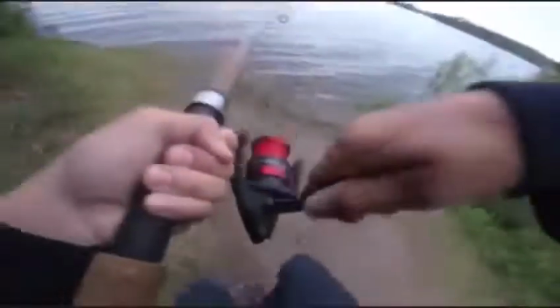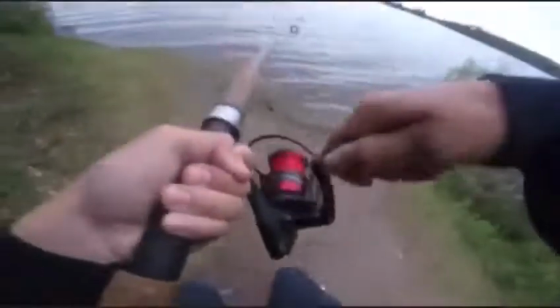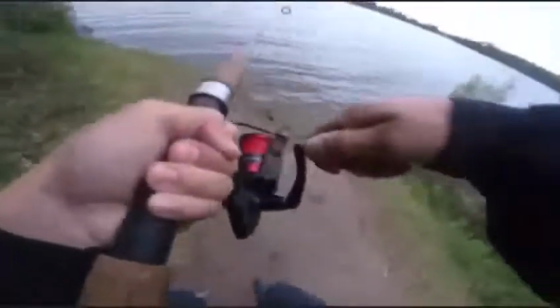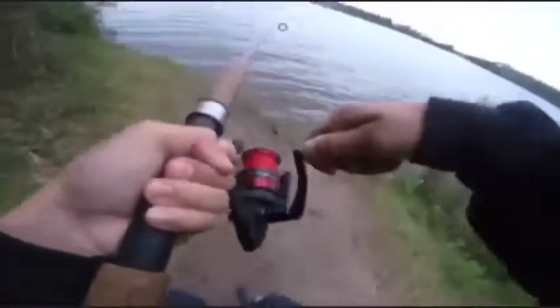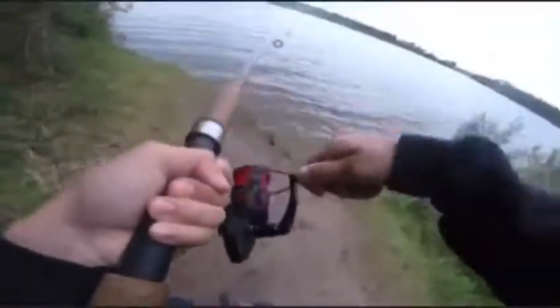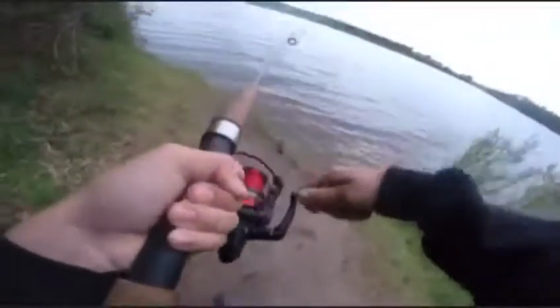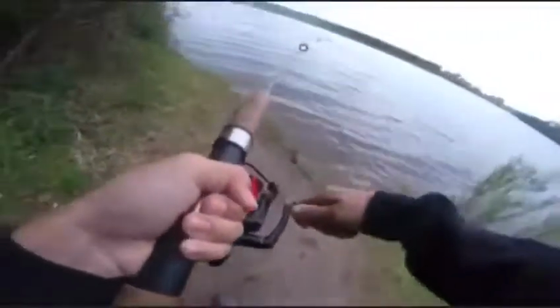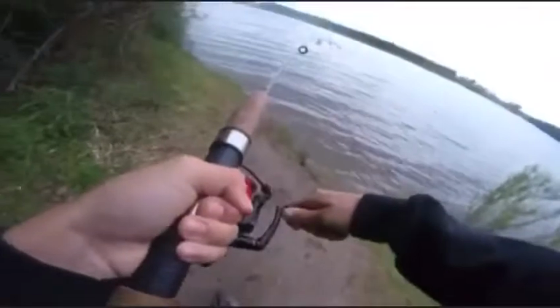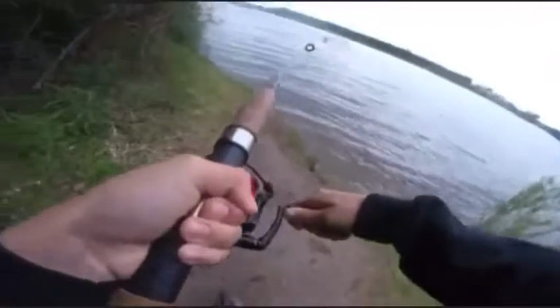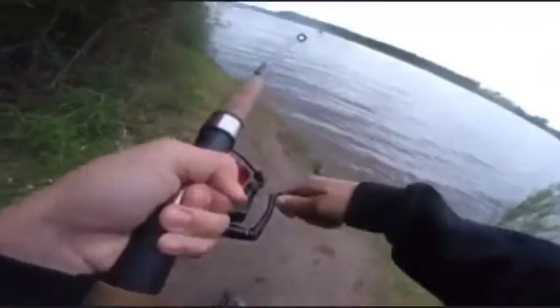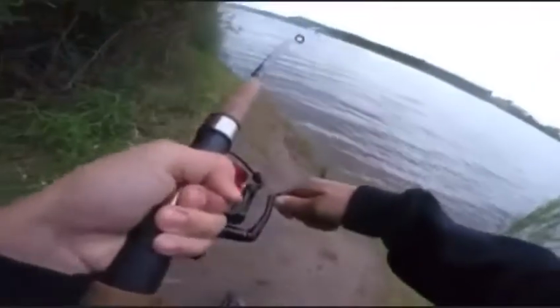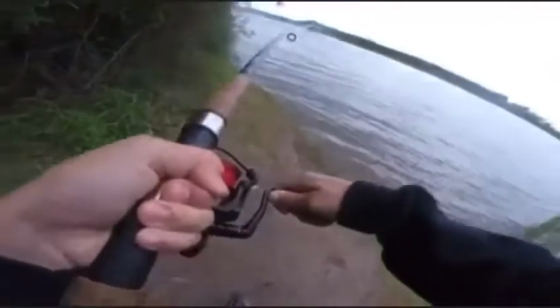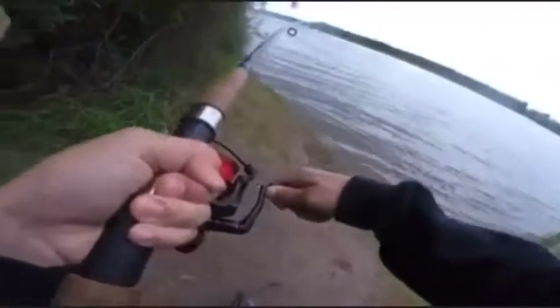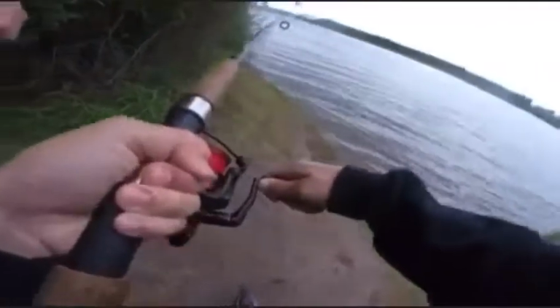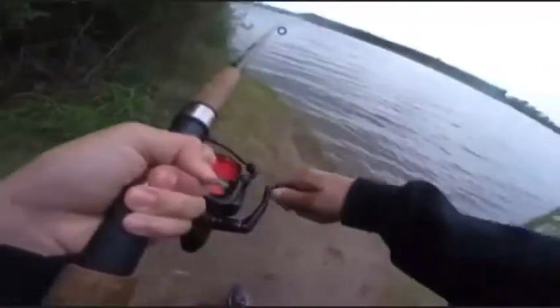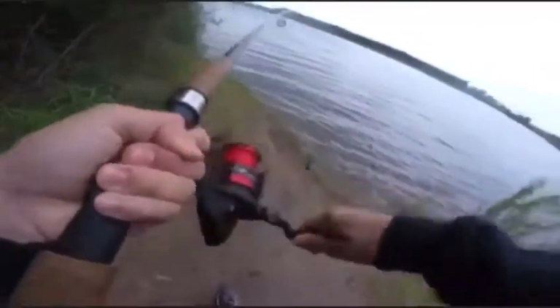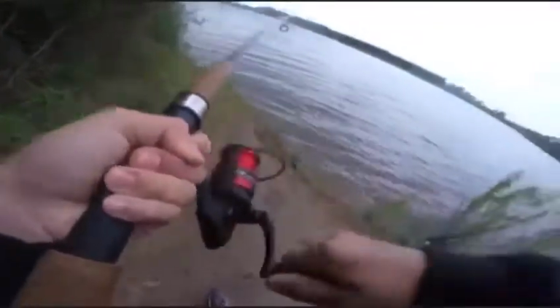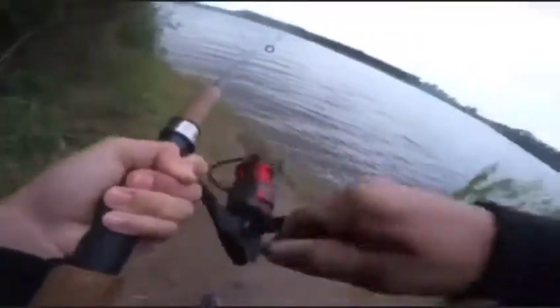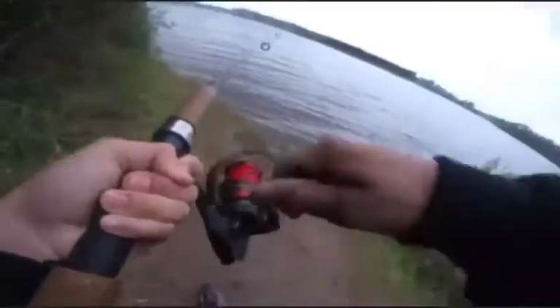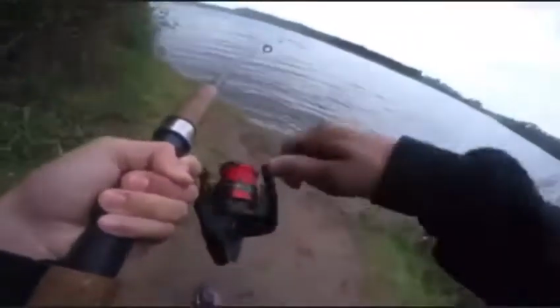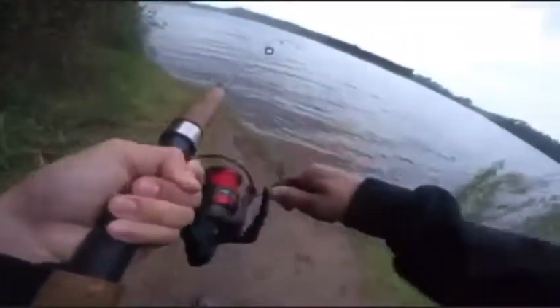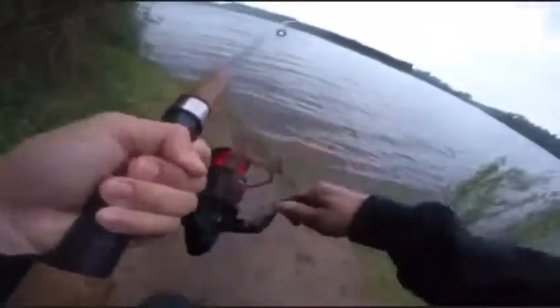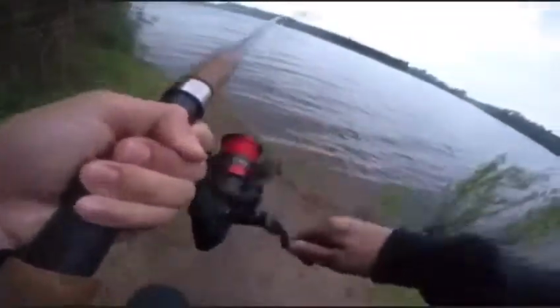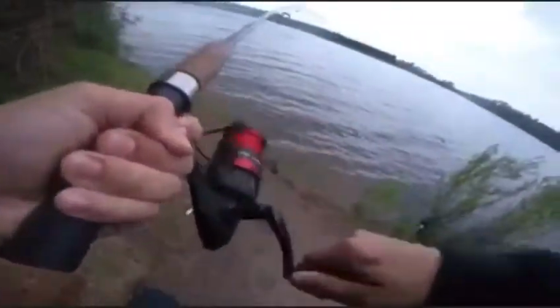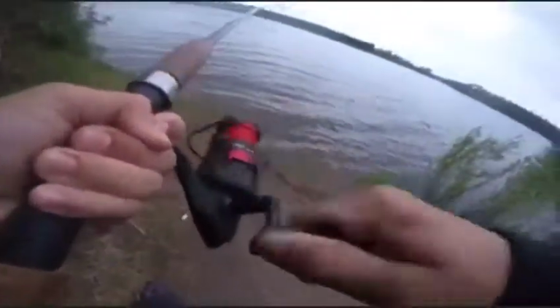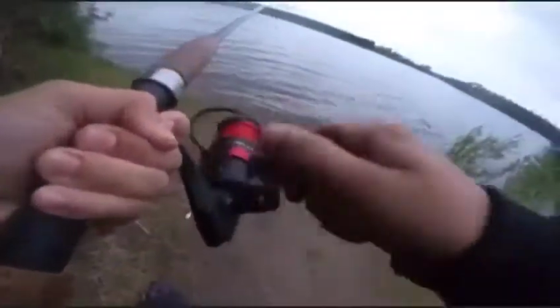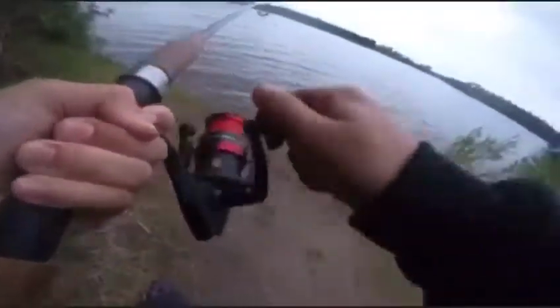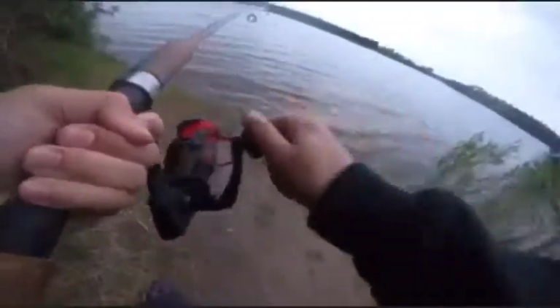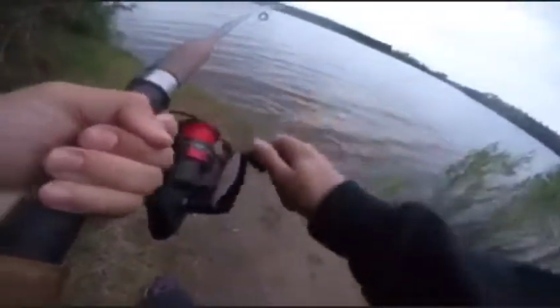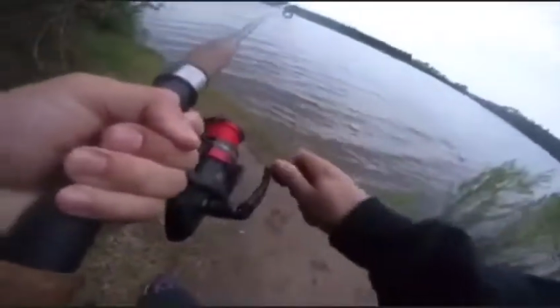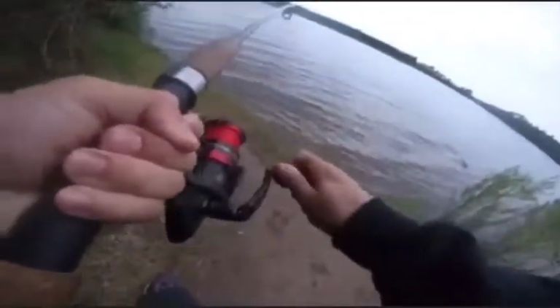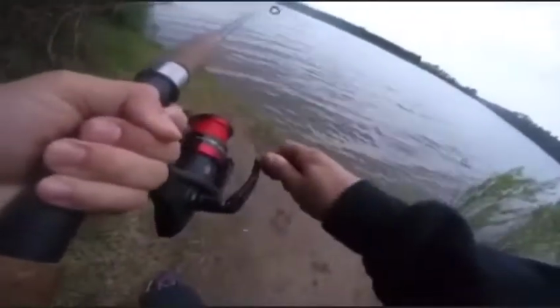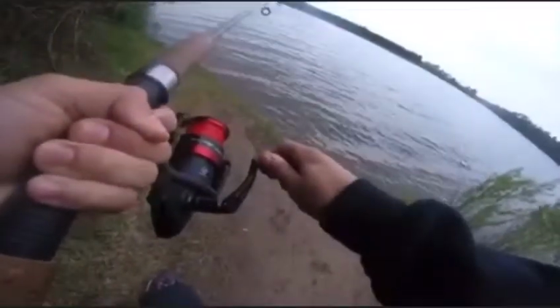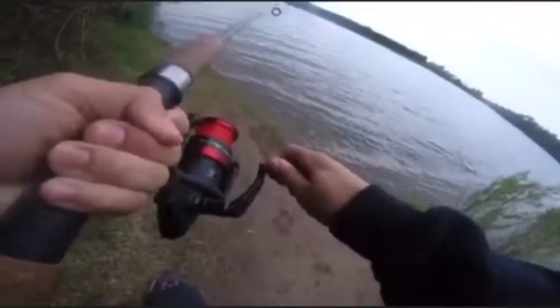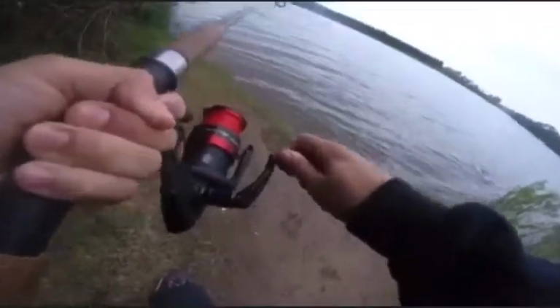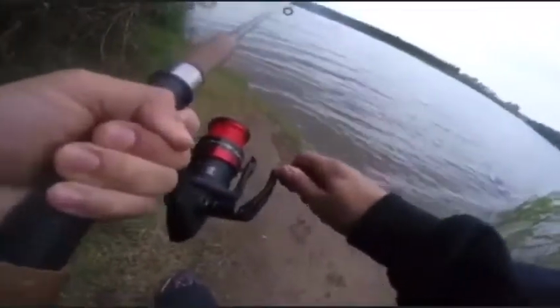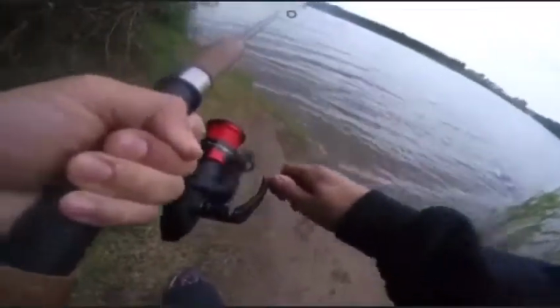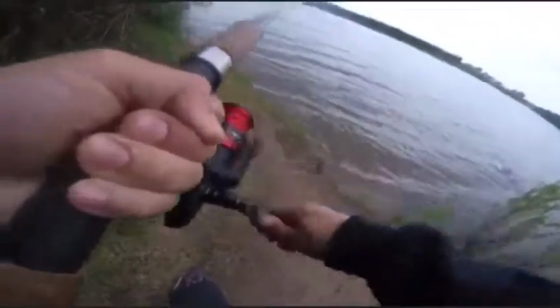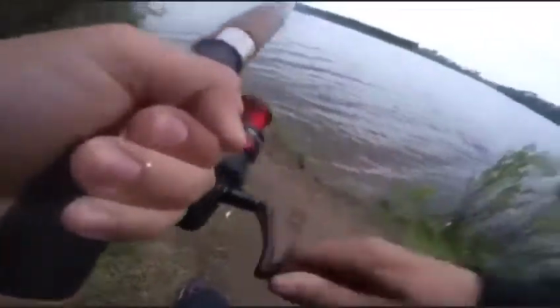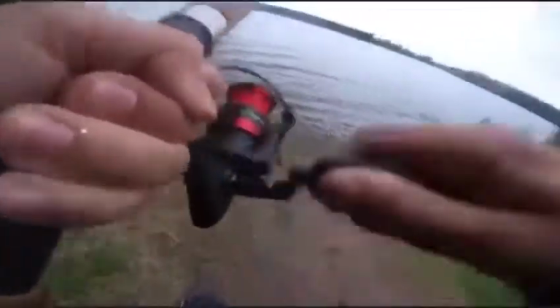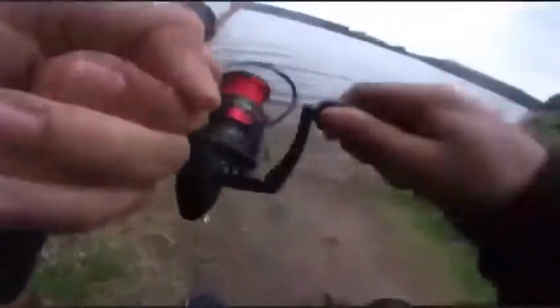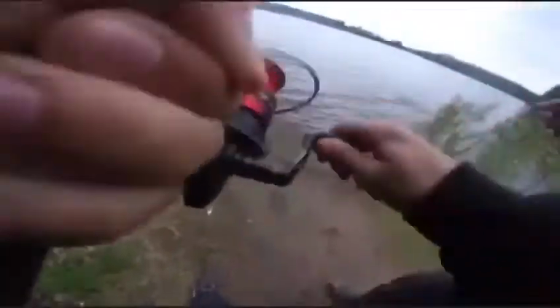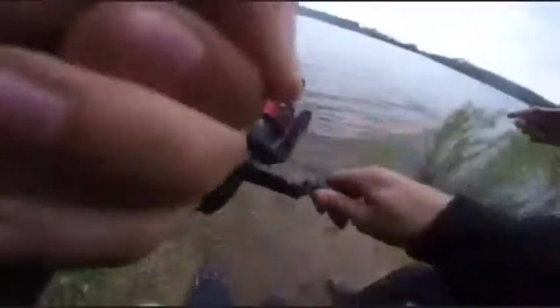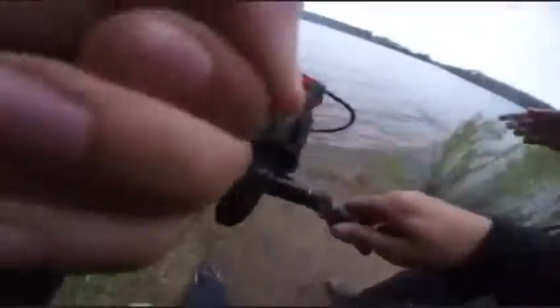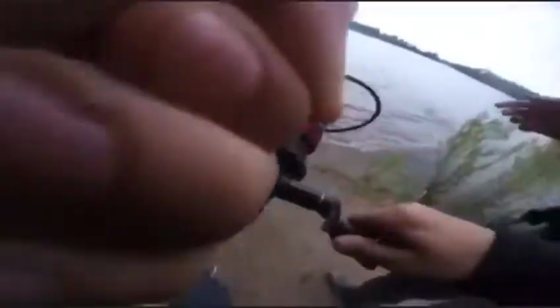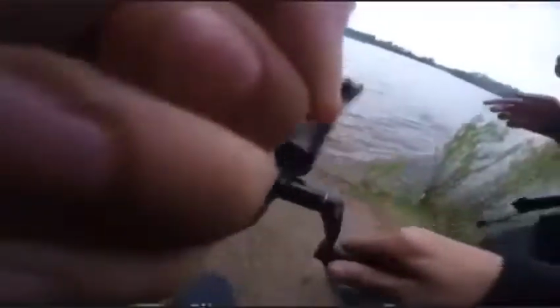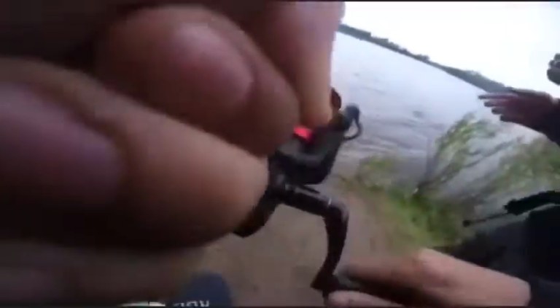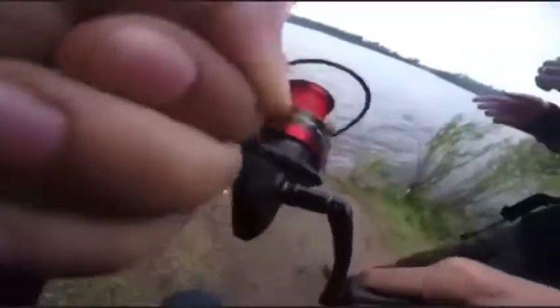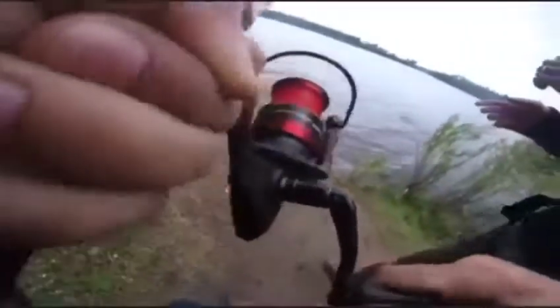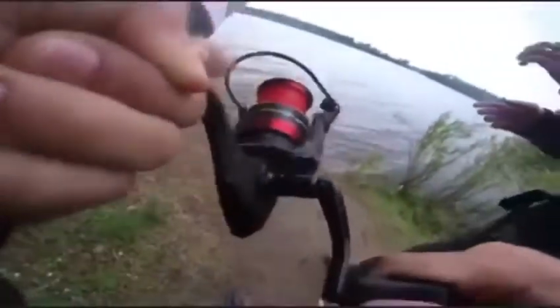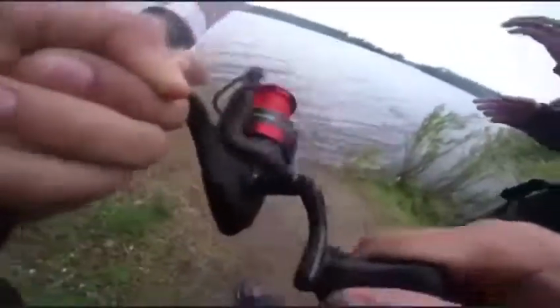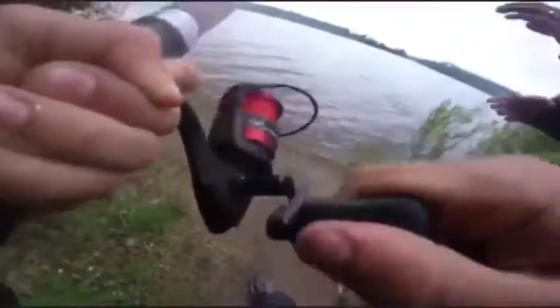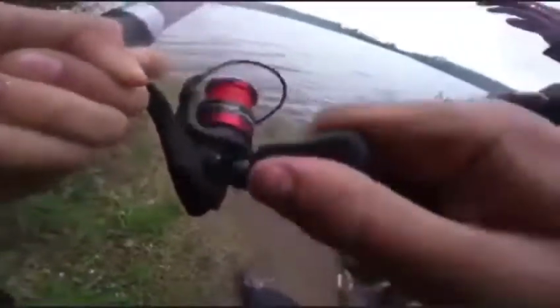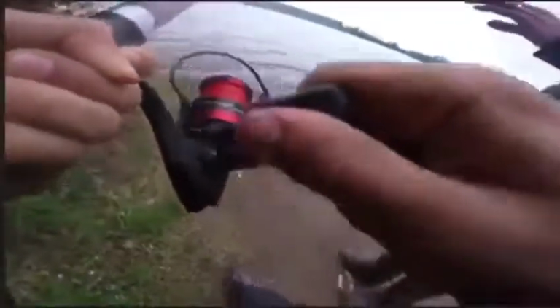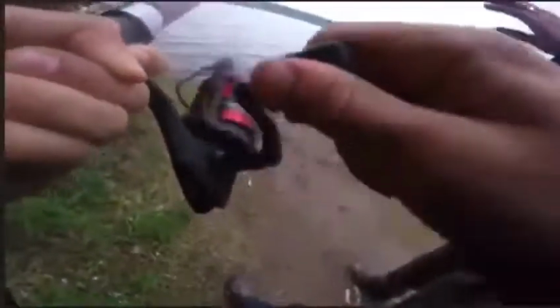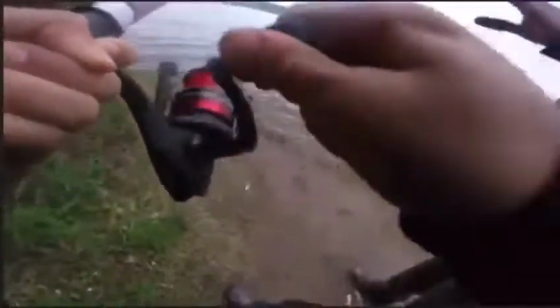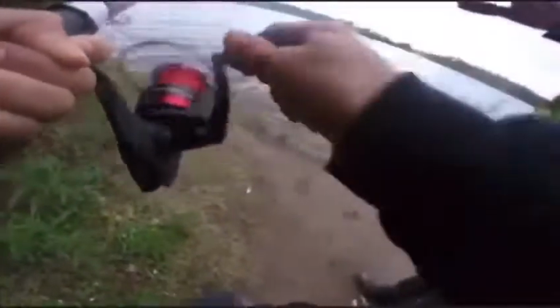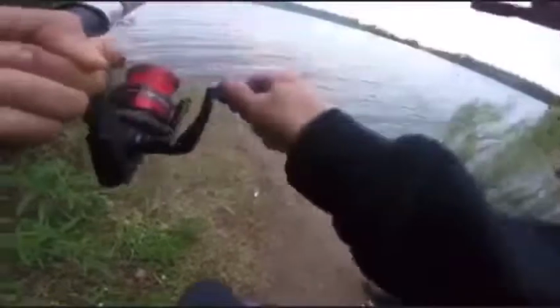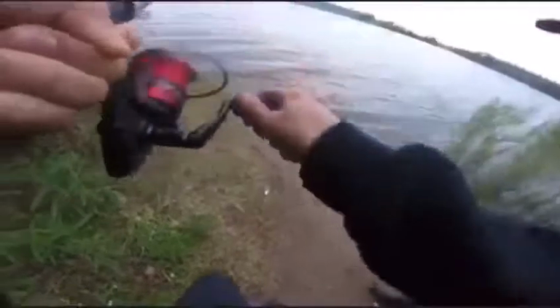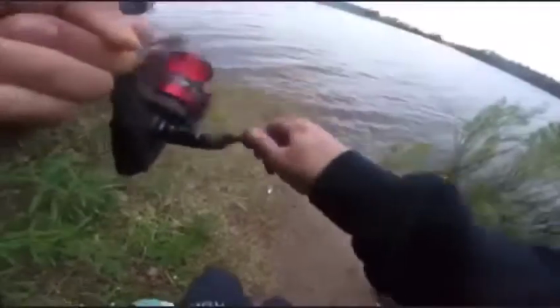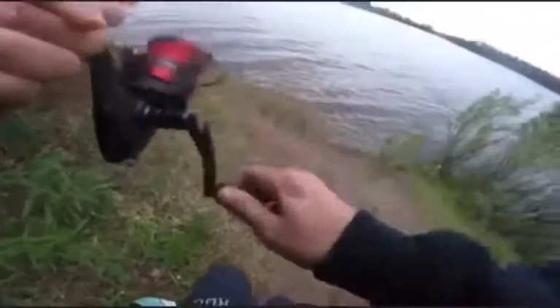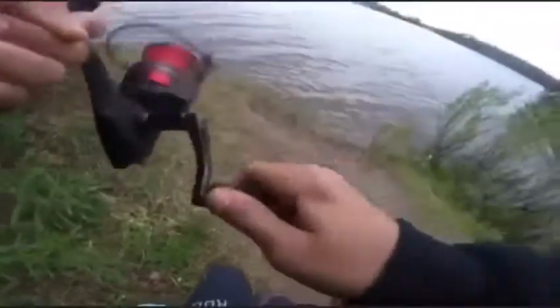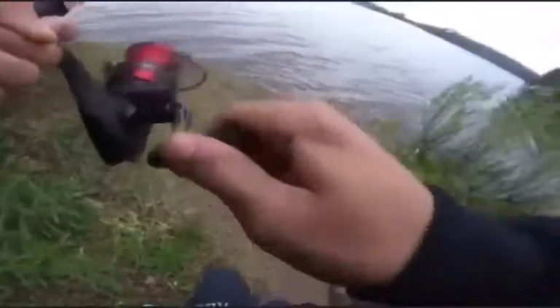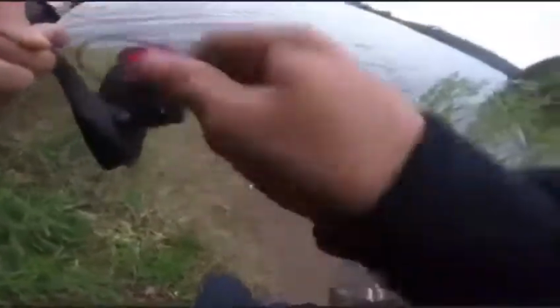What are you using for bait? Worms? Nope. Oh my god. Is that a bass? Yeah. Look at that.